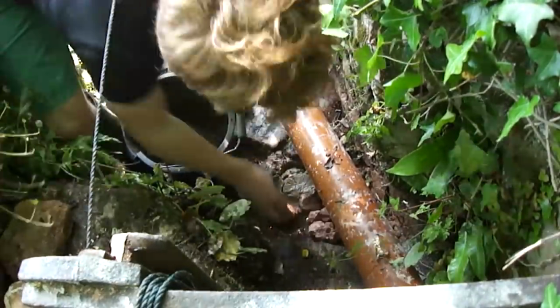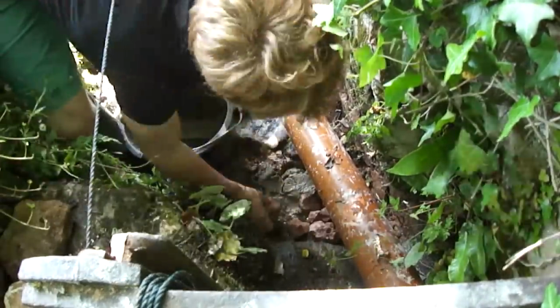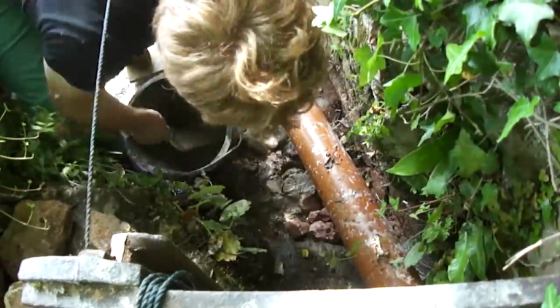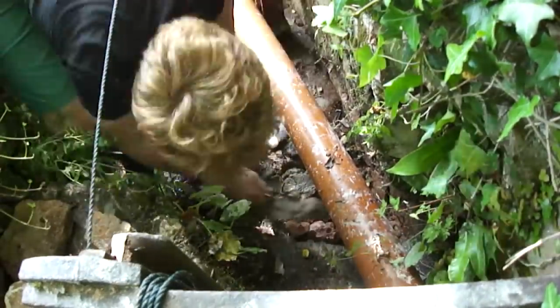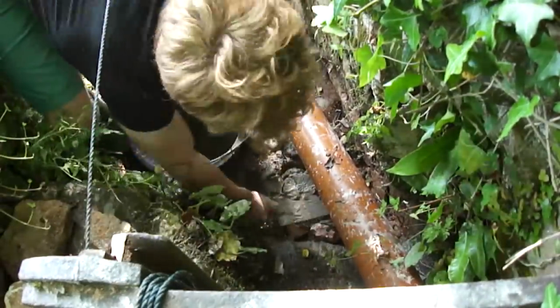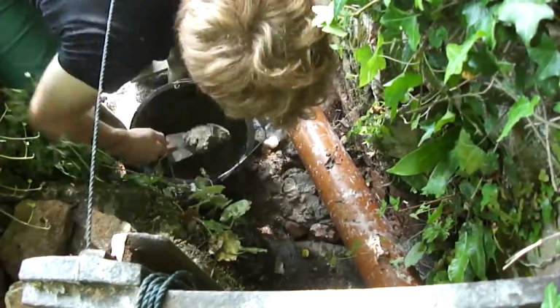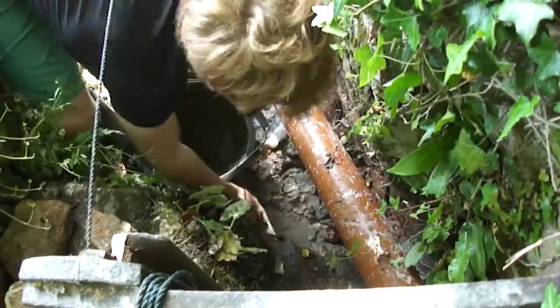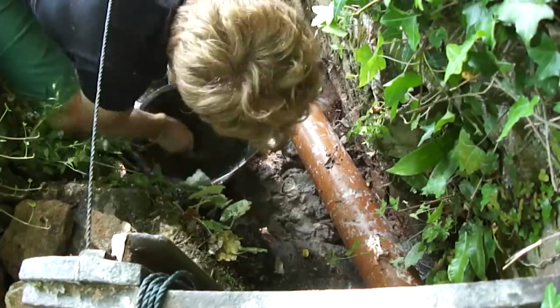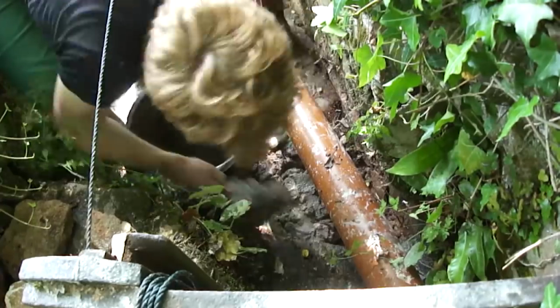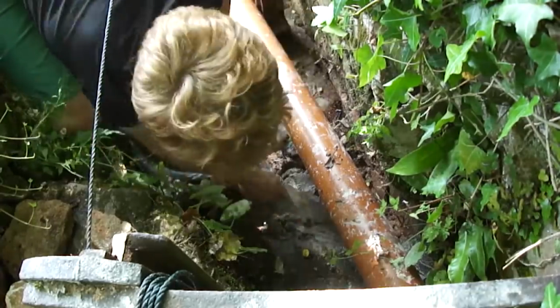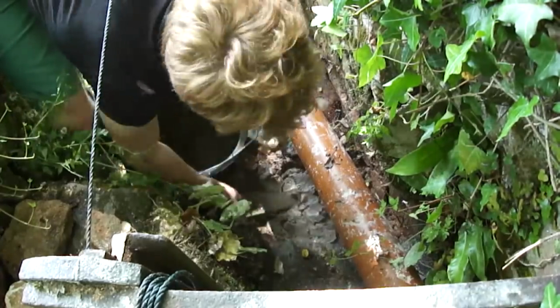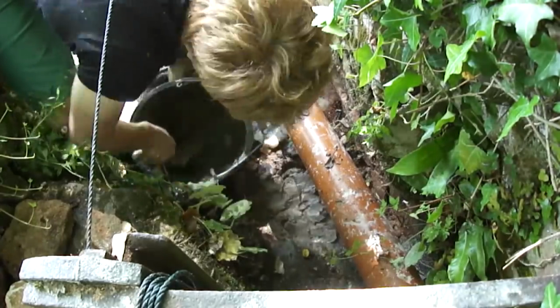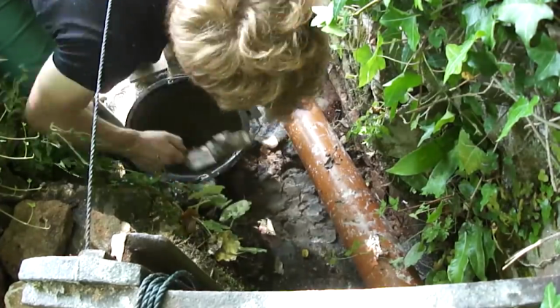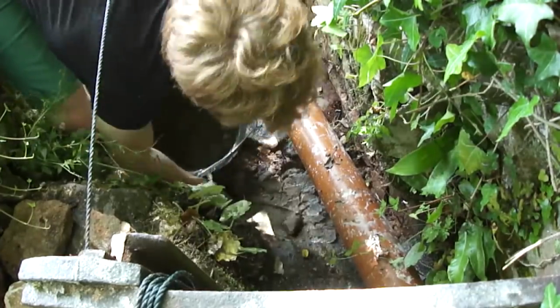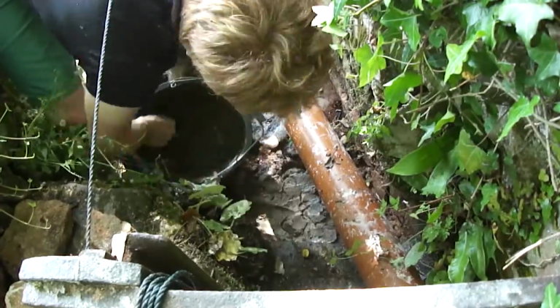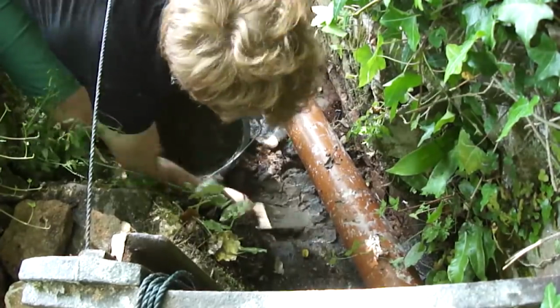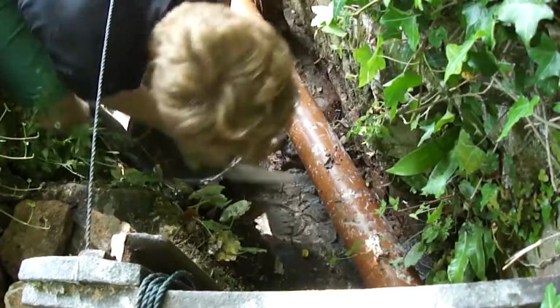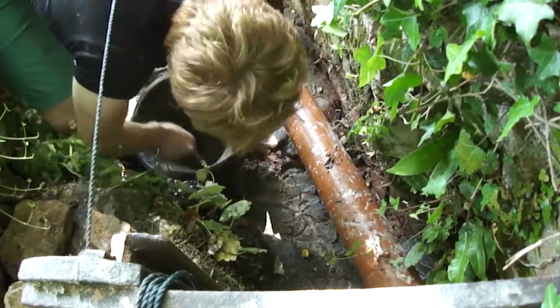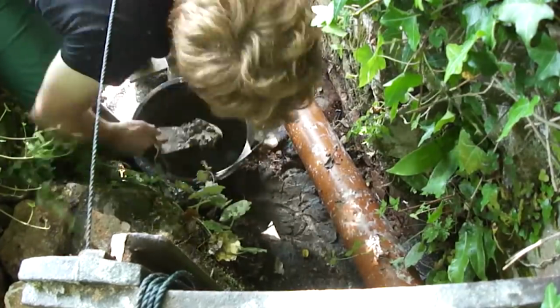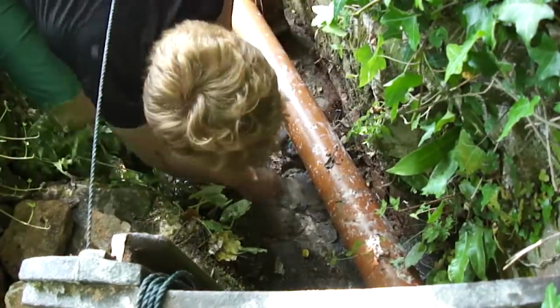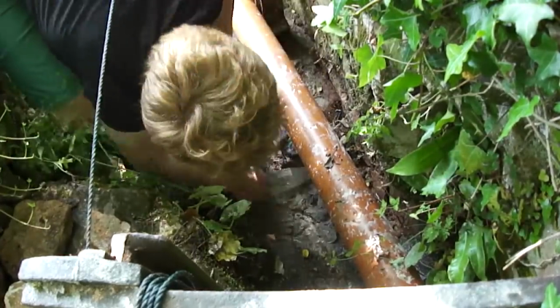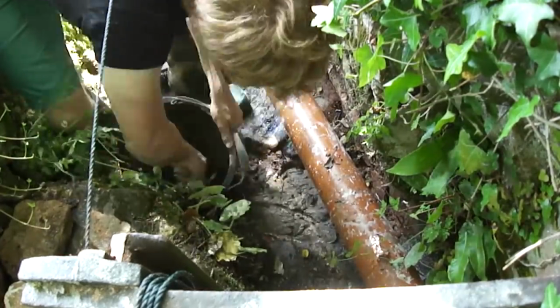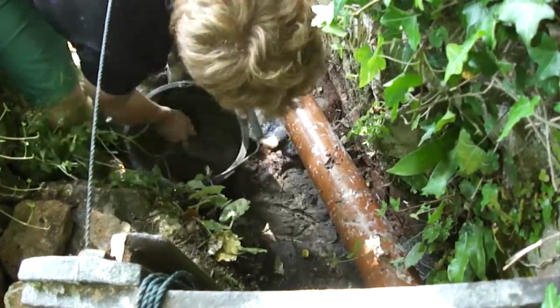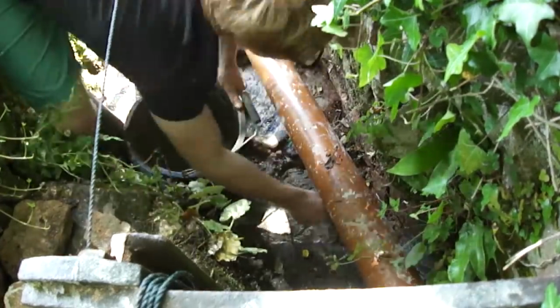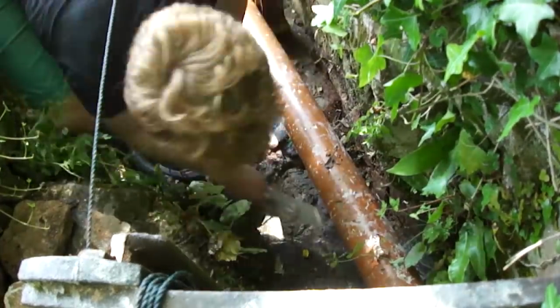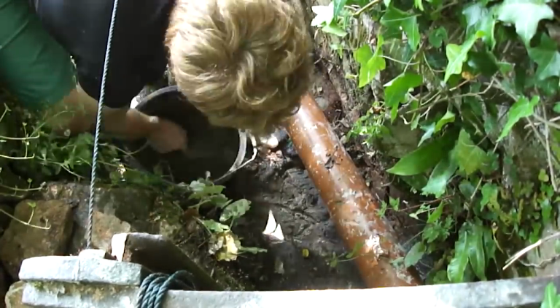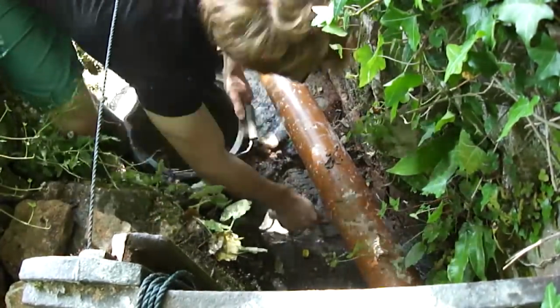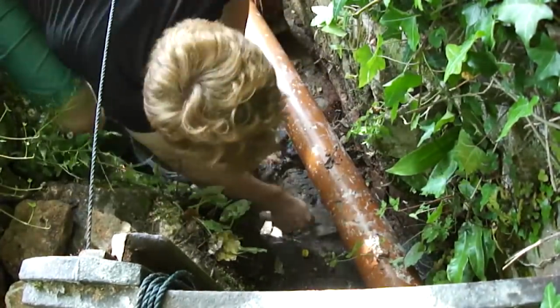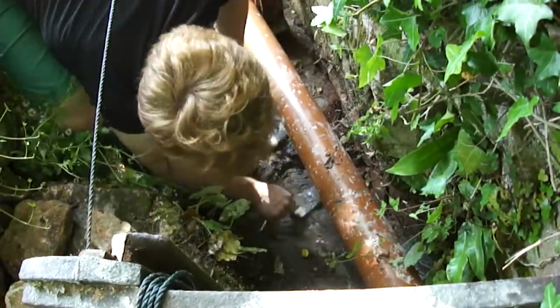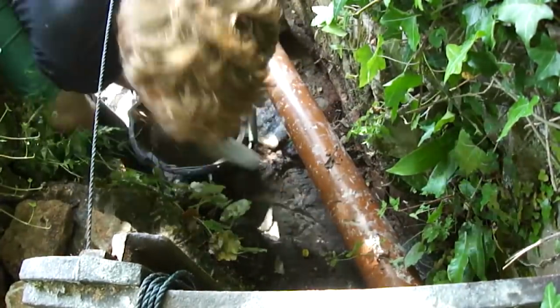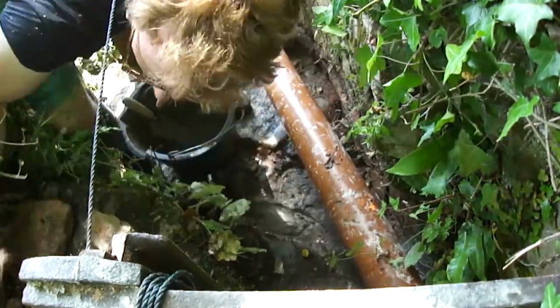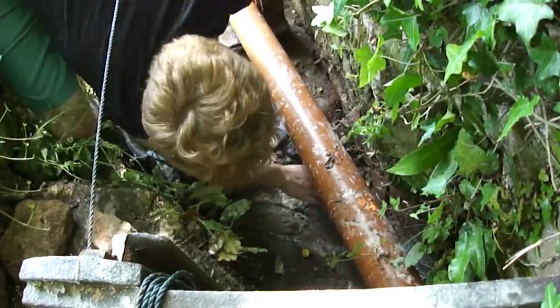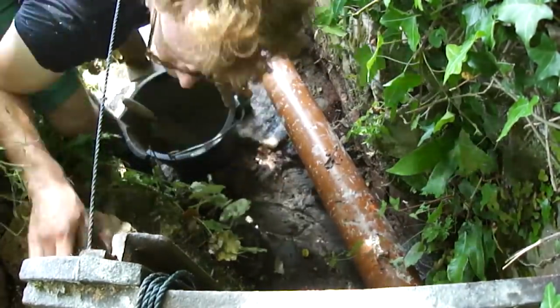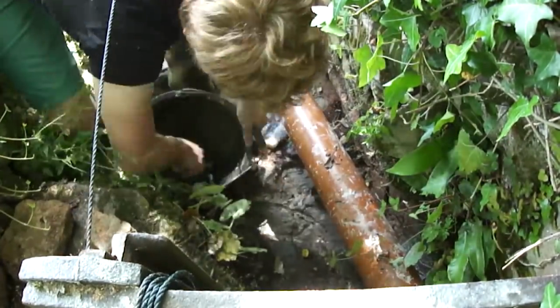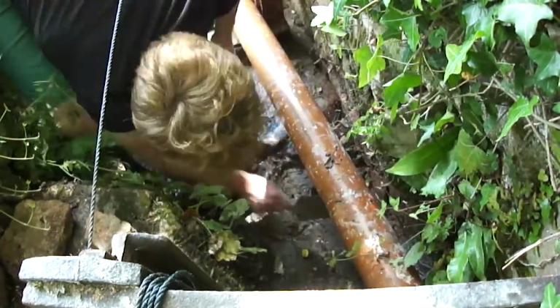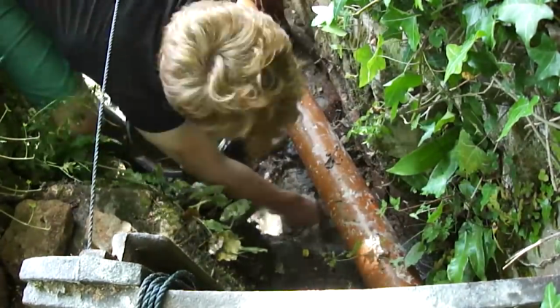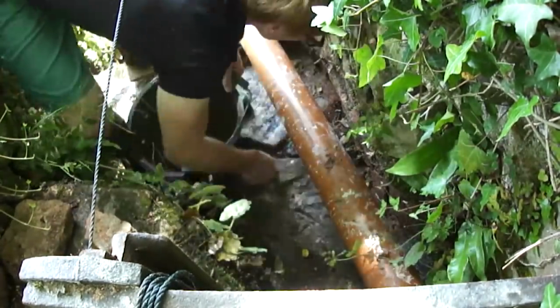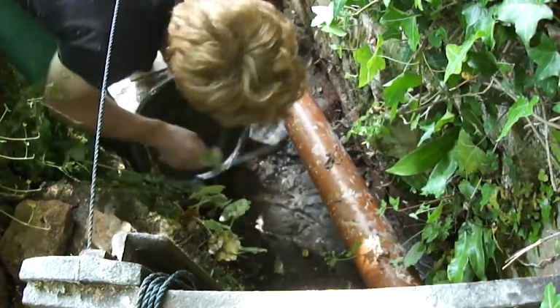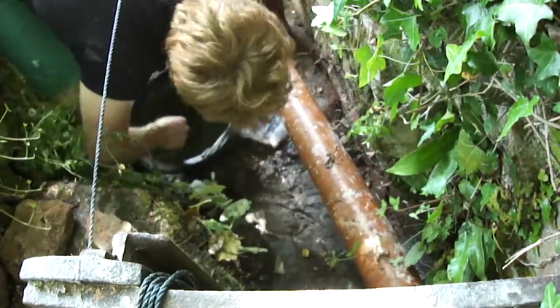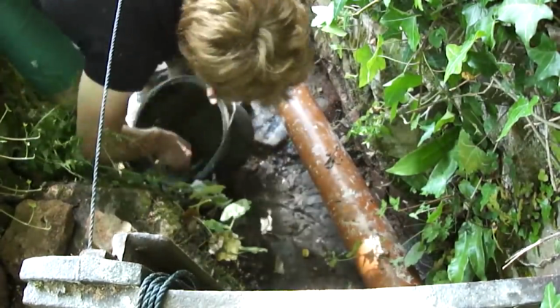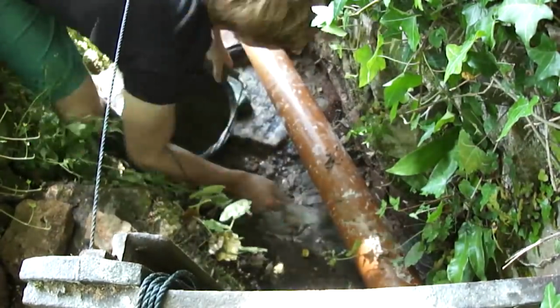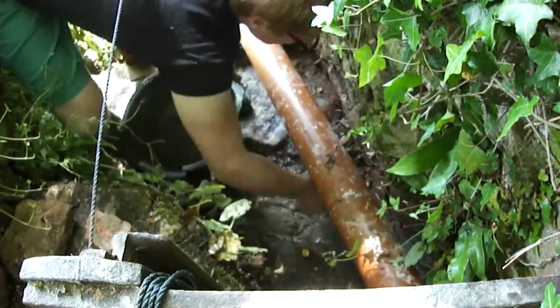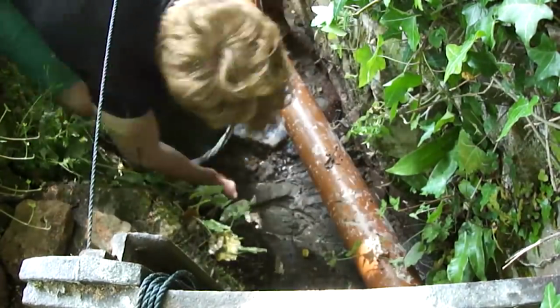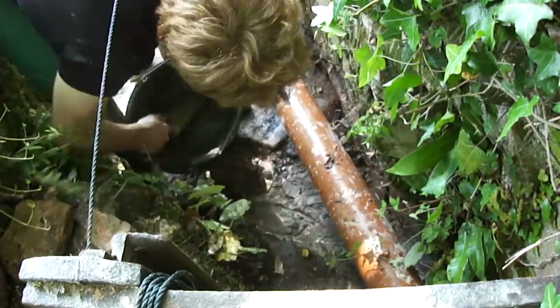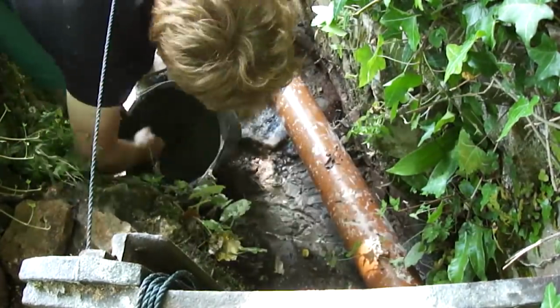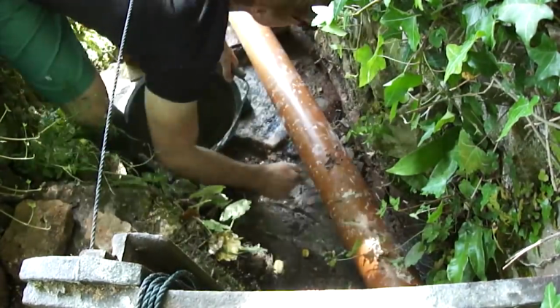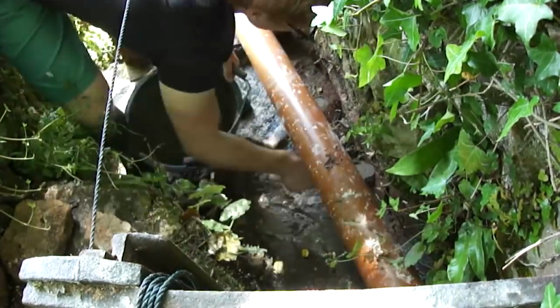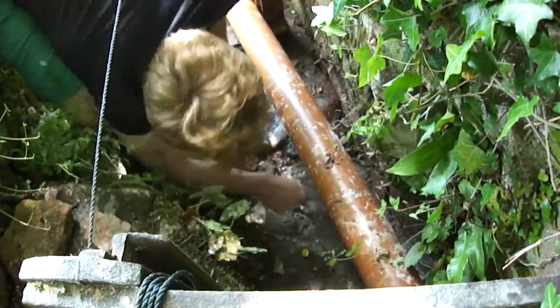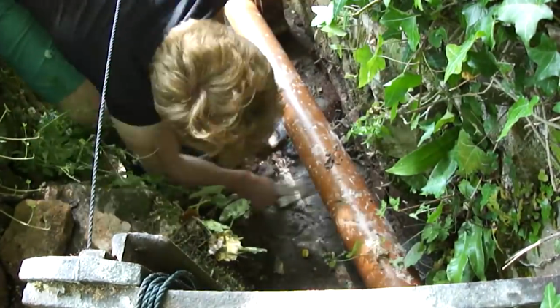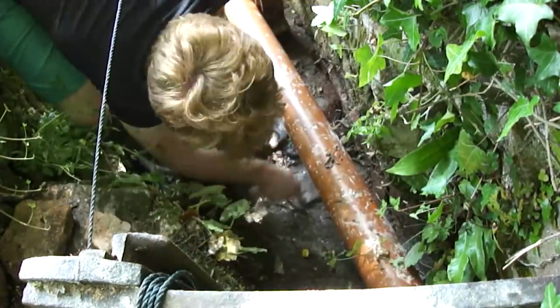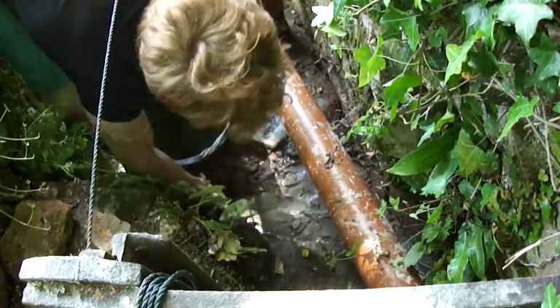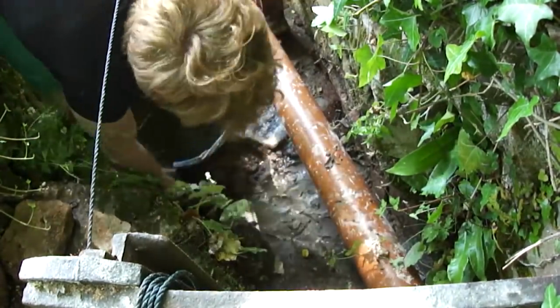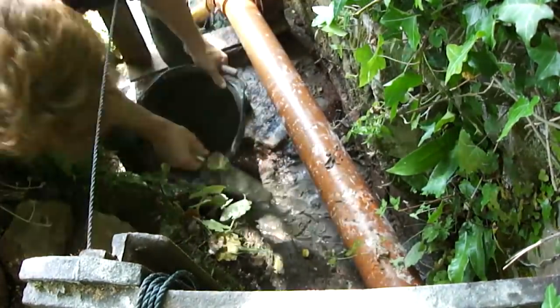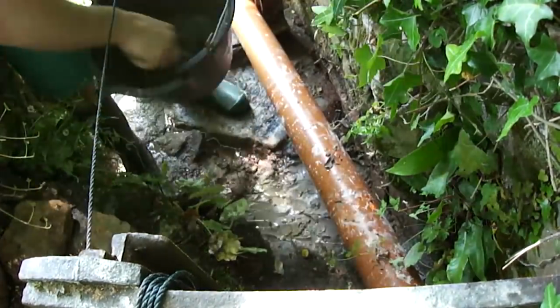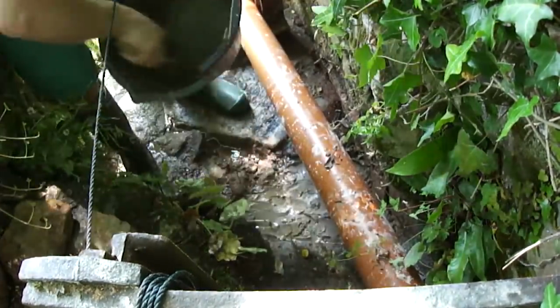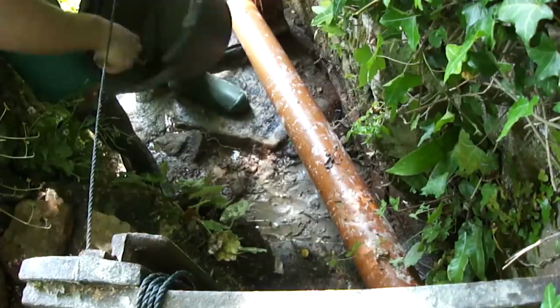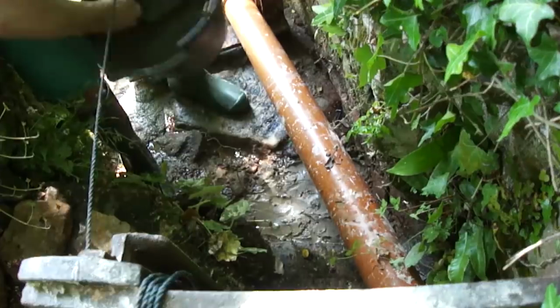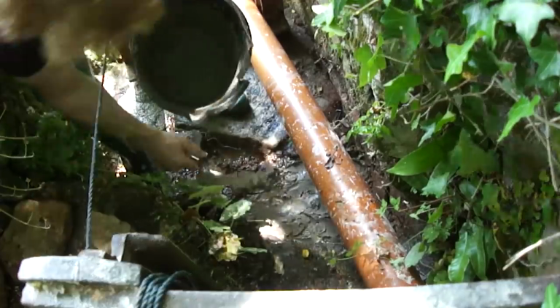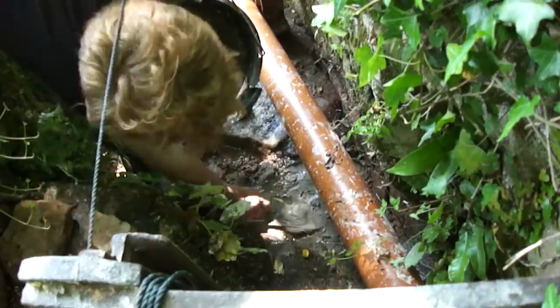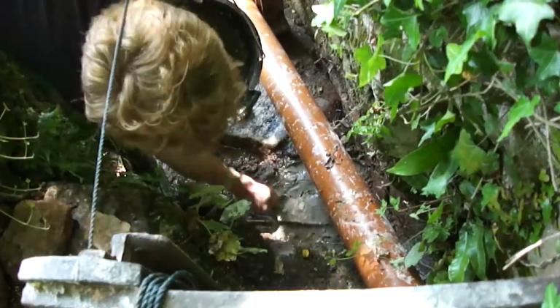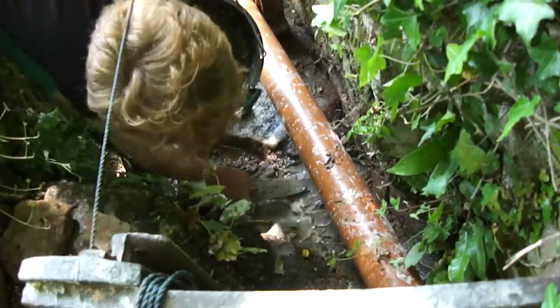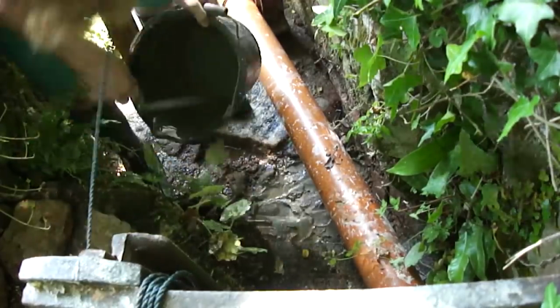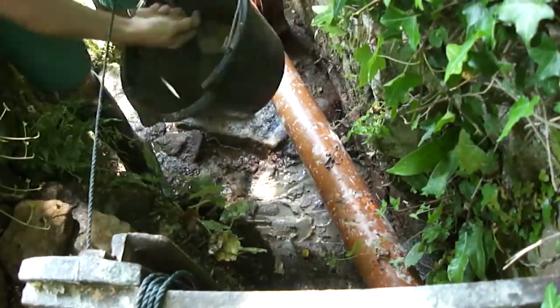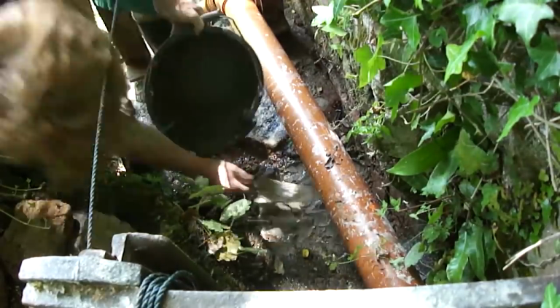To stop the water undermining the new sluice gate, I need to fill in this hole and smooth it out as much as possible to be flush with the bottom of the gate.